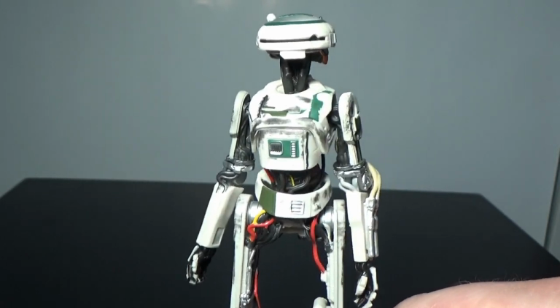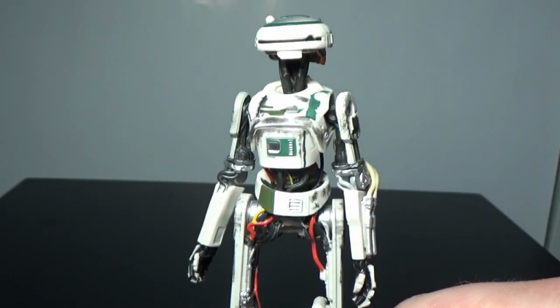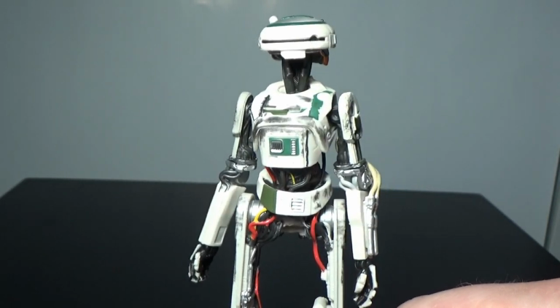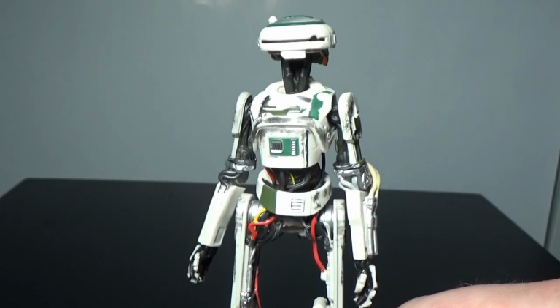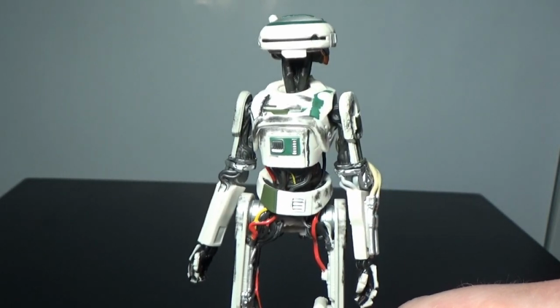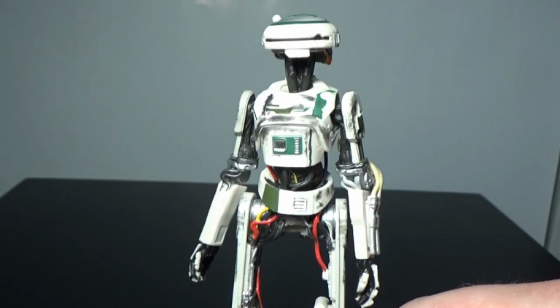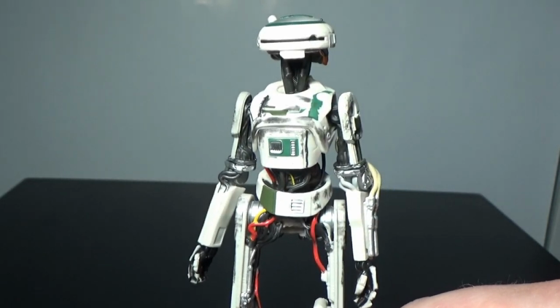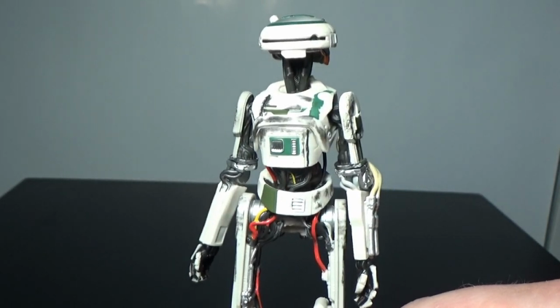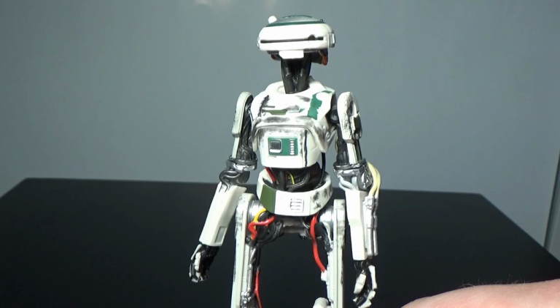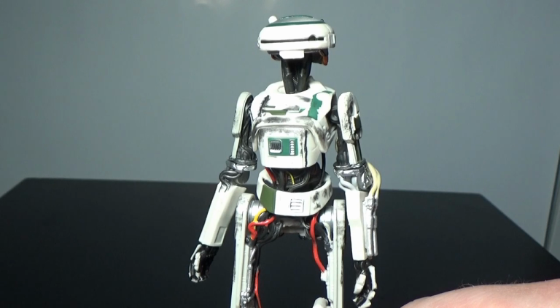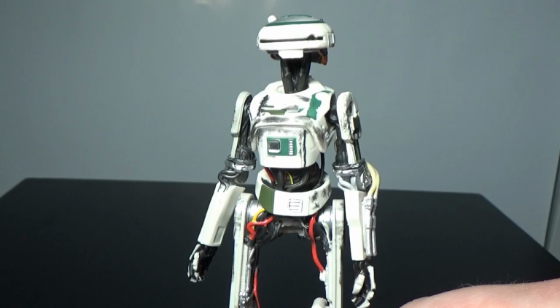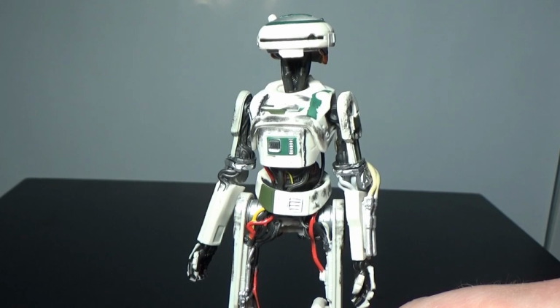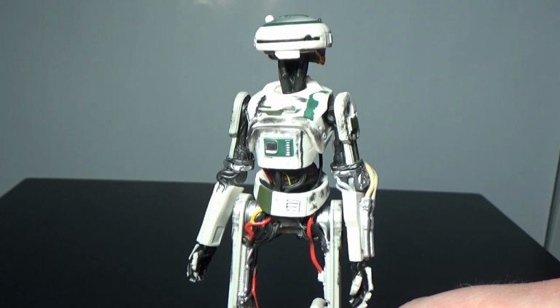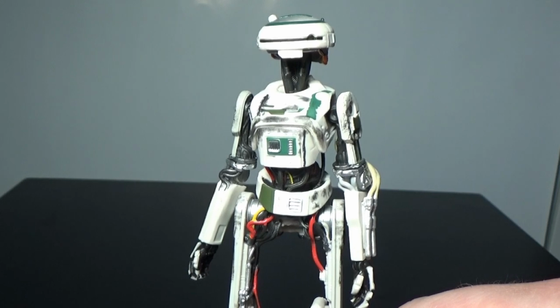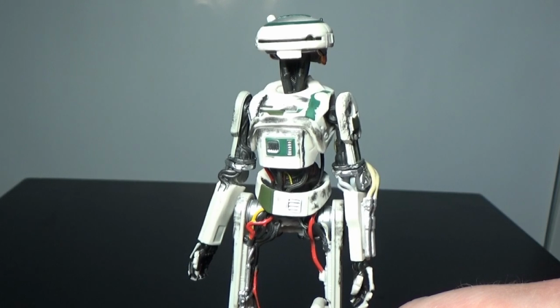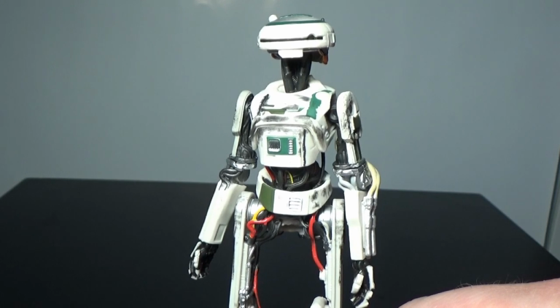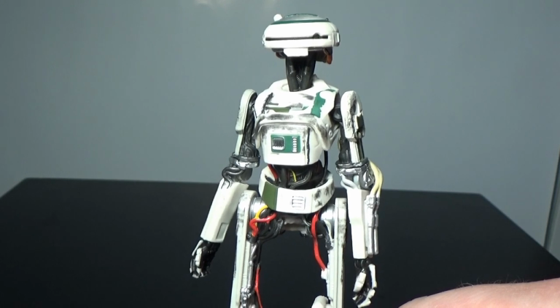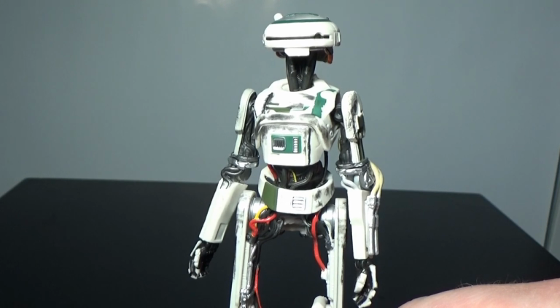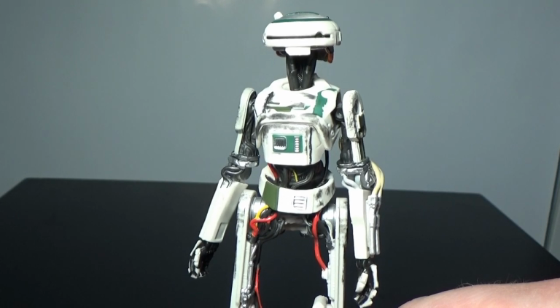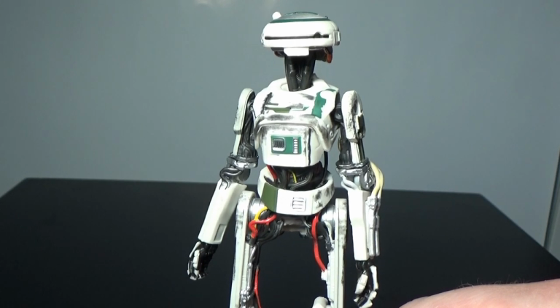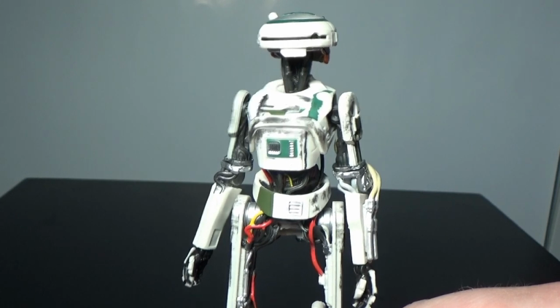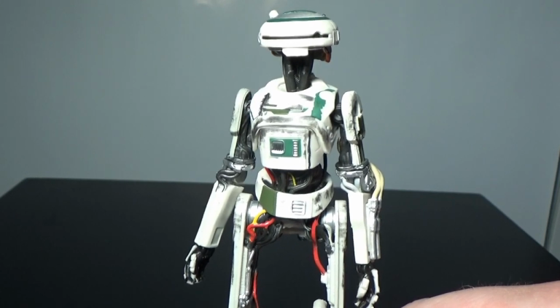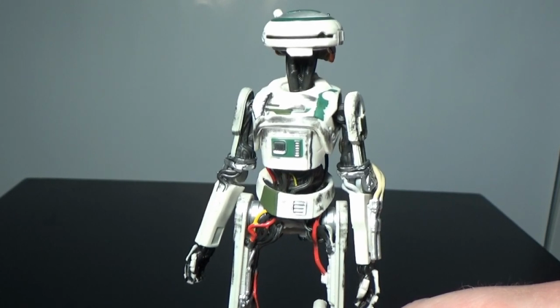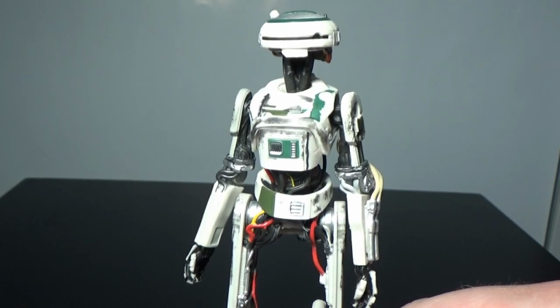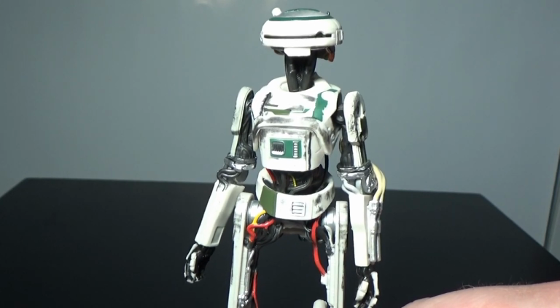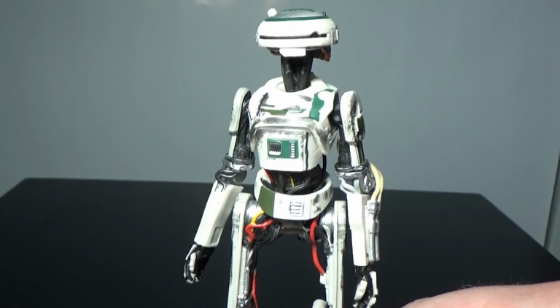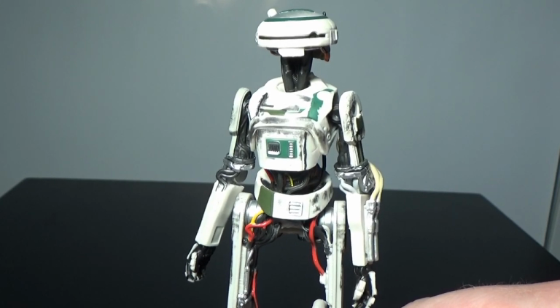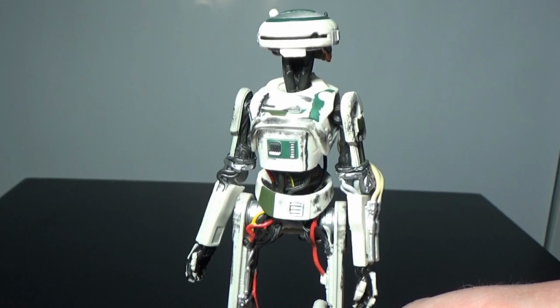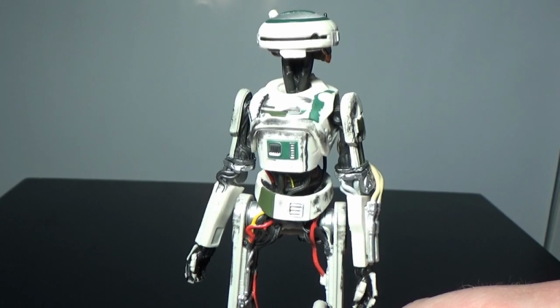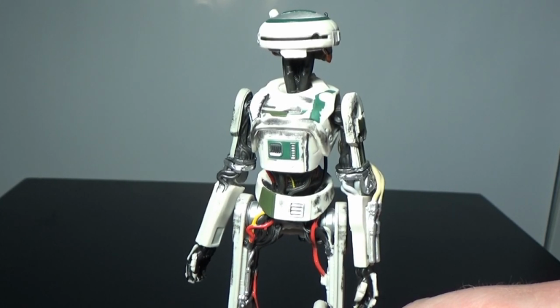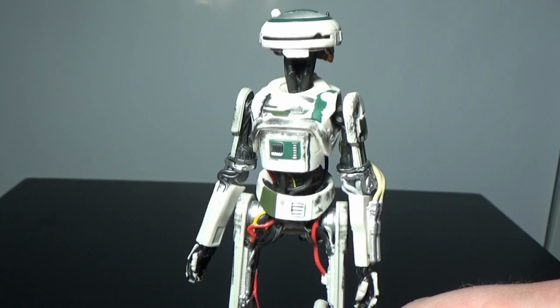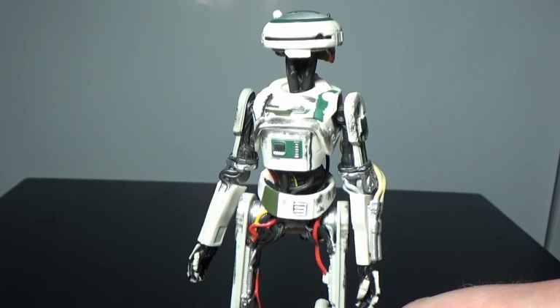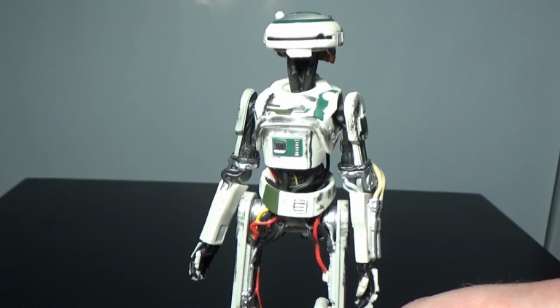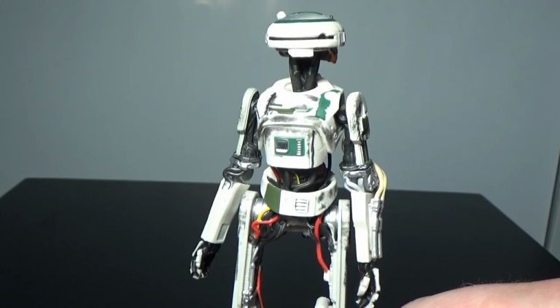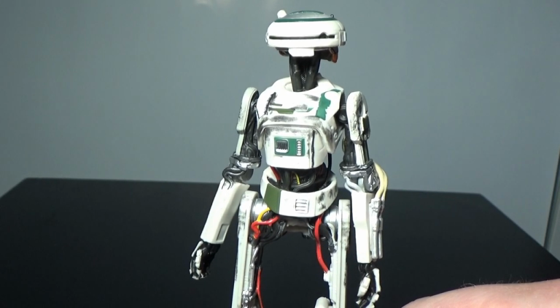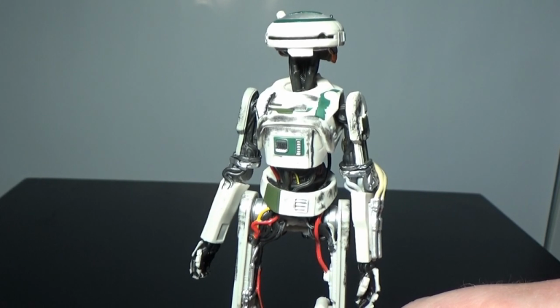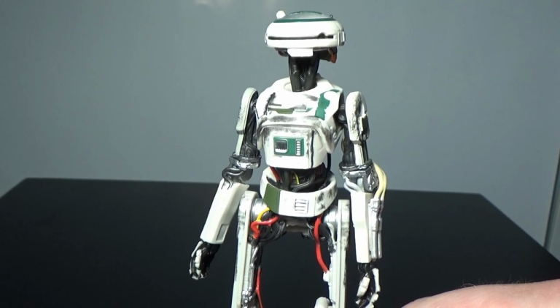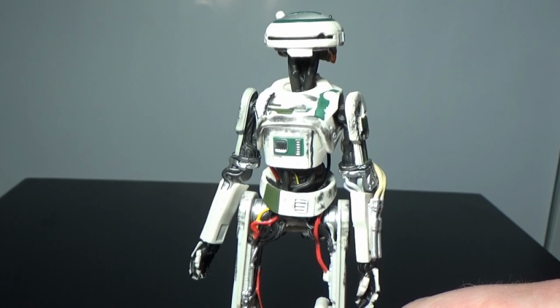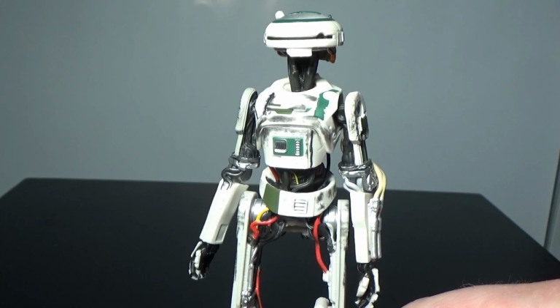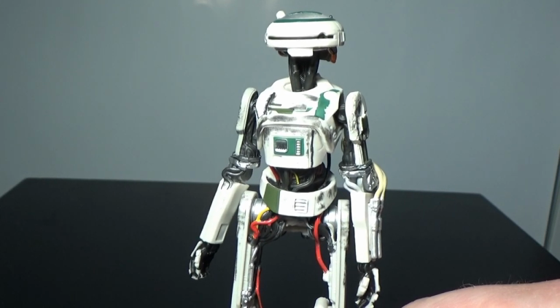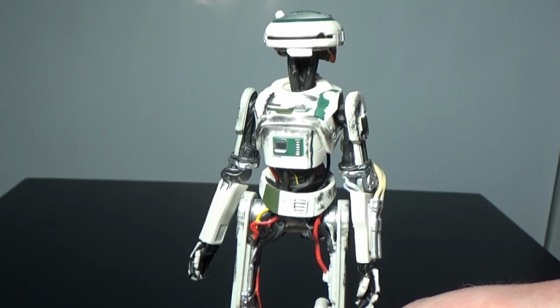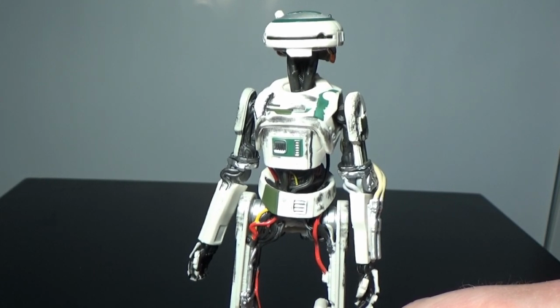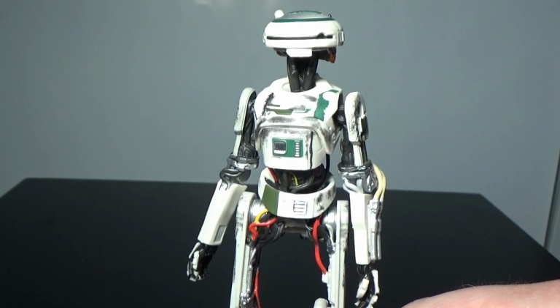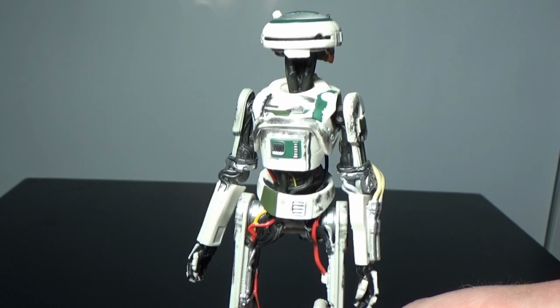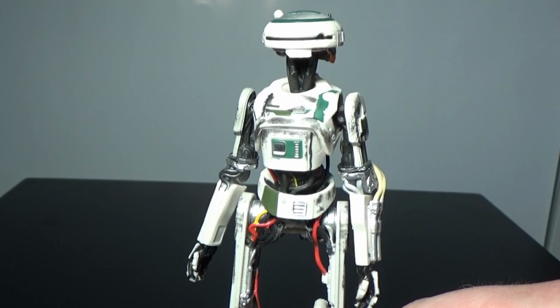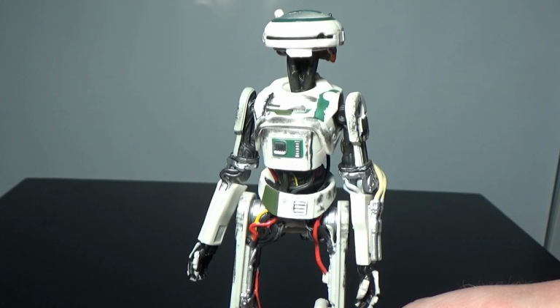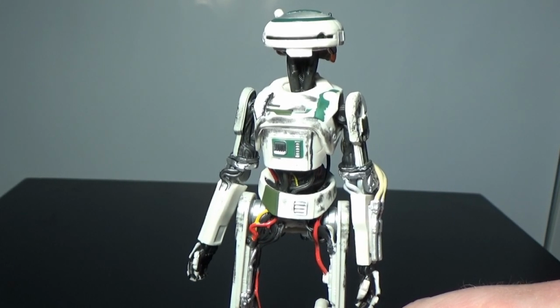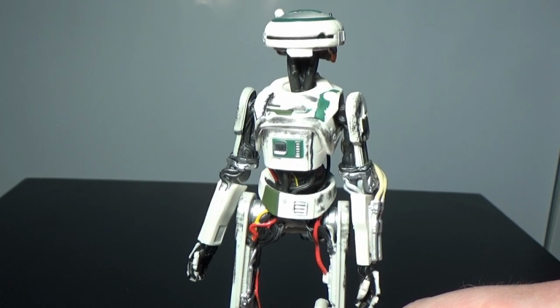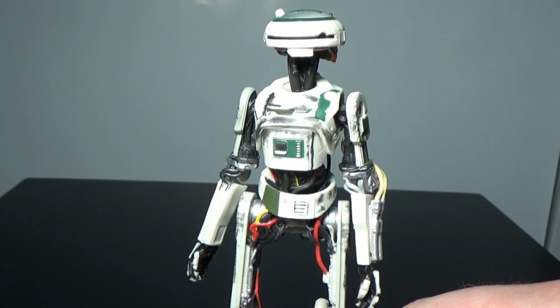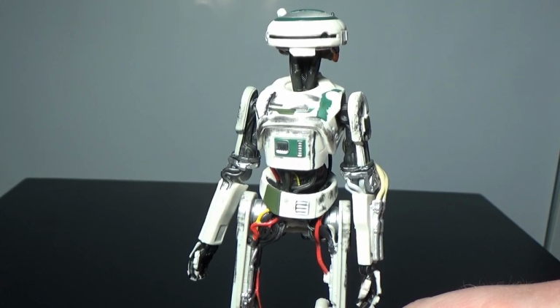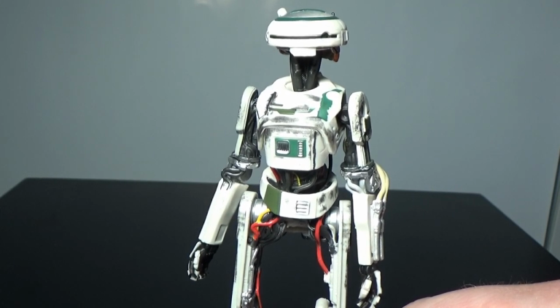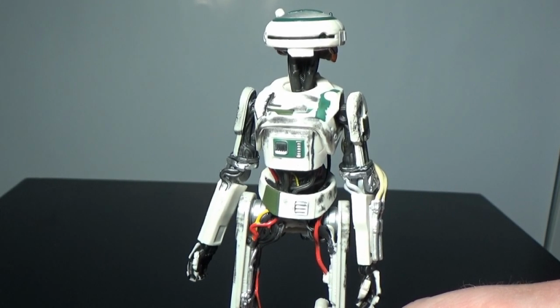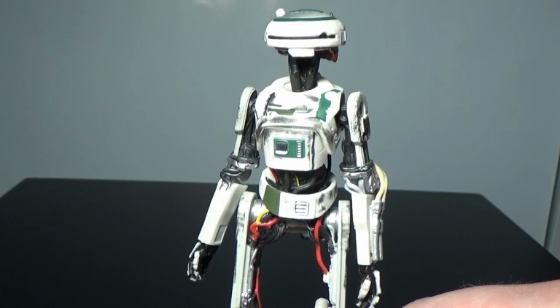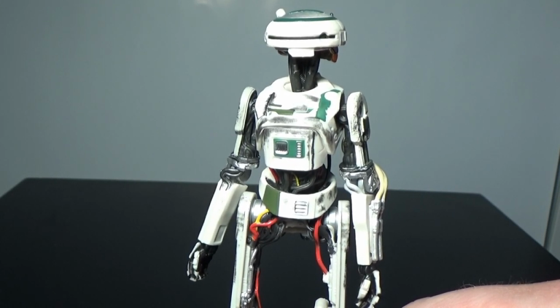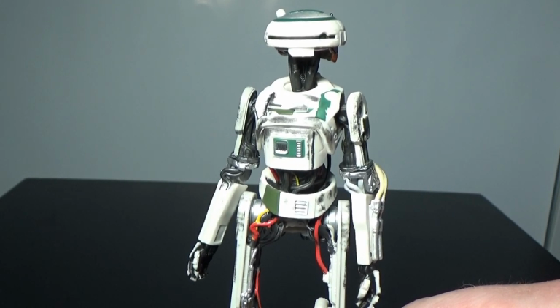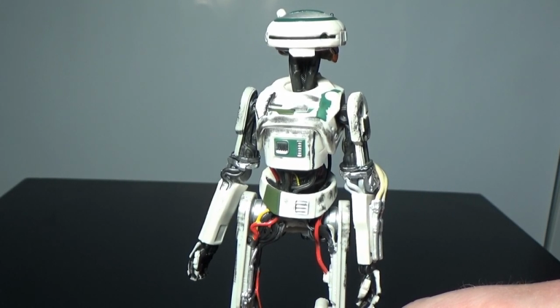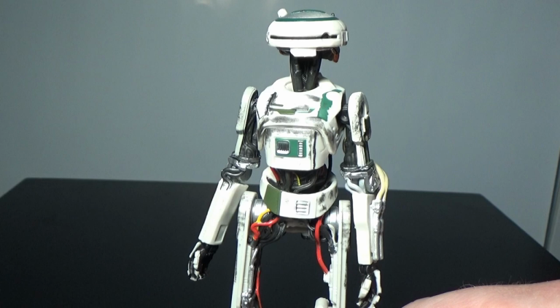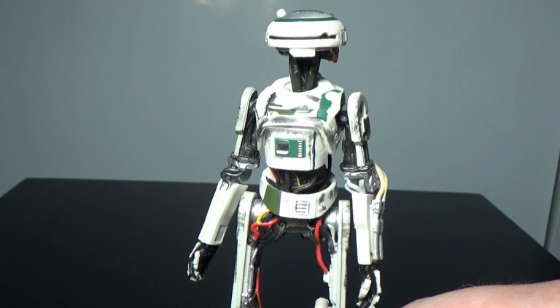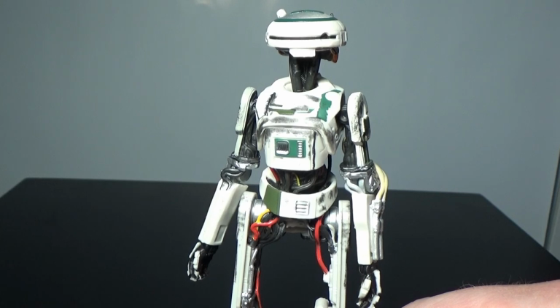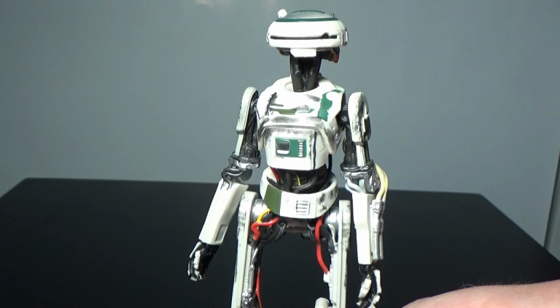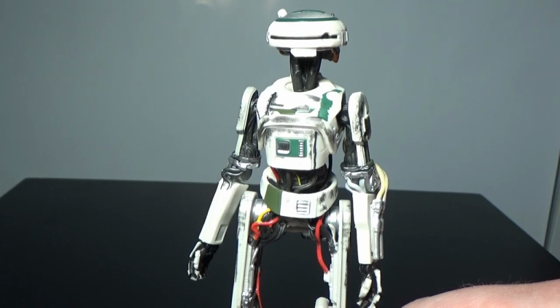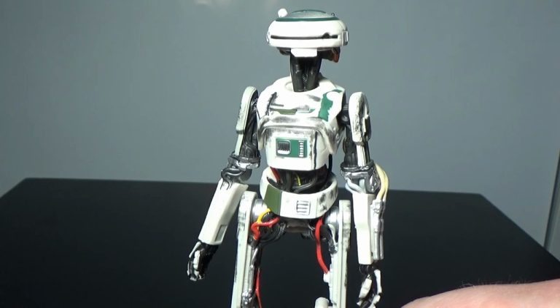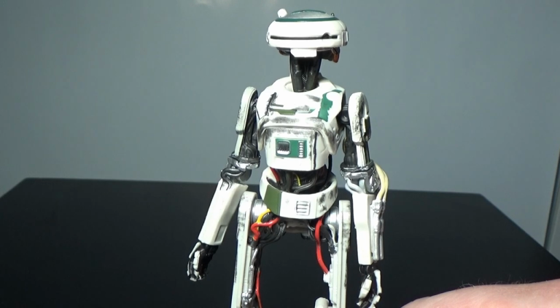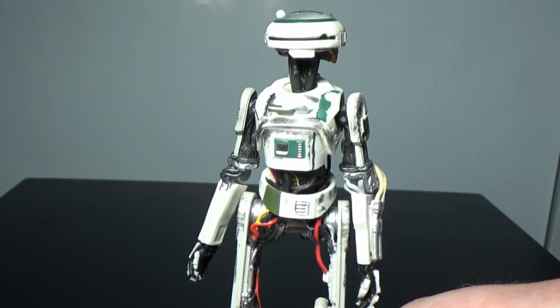Thank you very much for watching. I have the Imperial Patrol Trooper coming up next, so stay tuned for that. Until then, may the Force be with you.